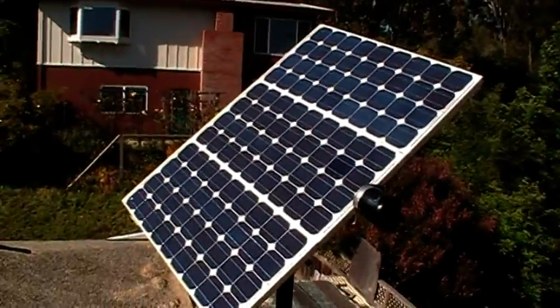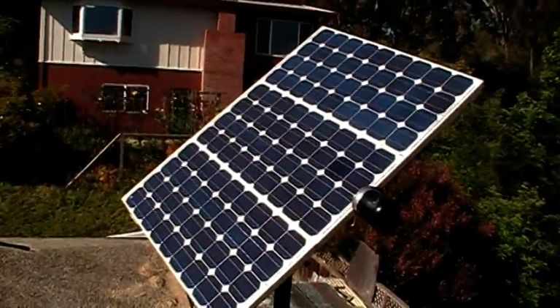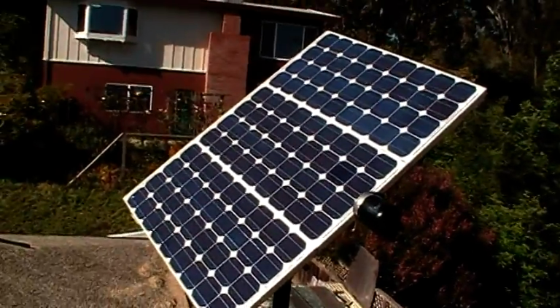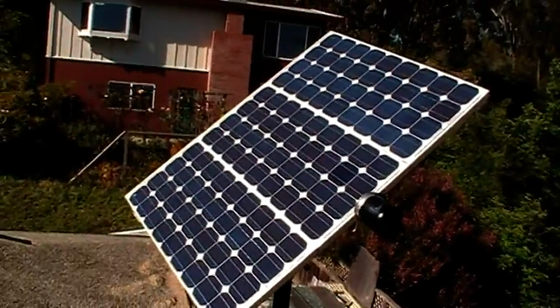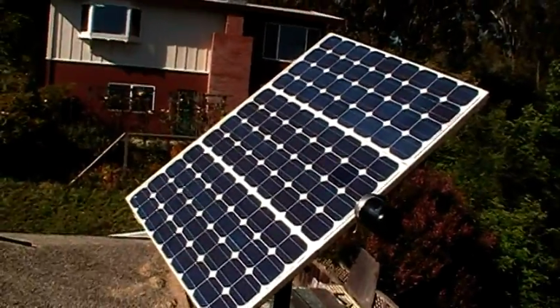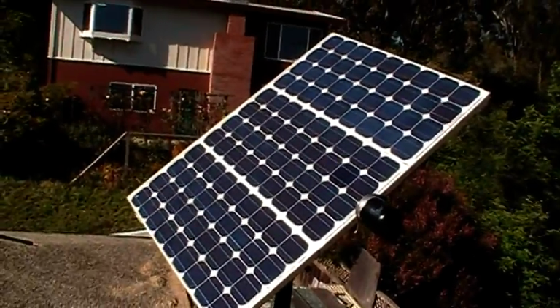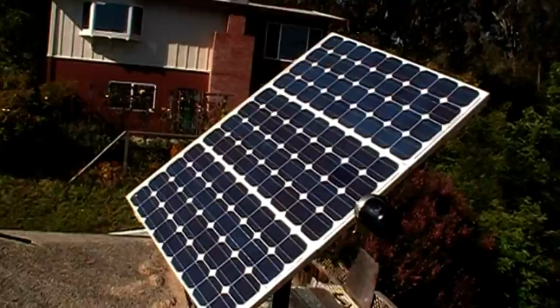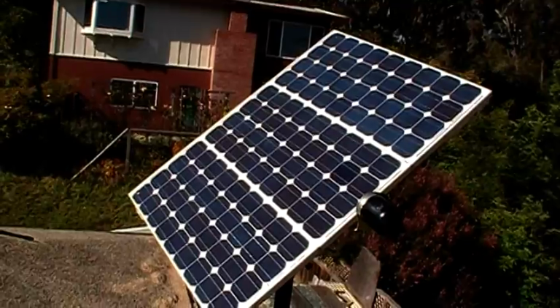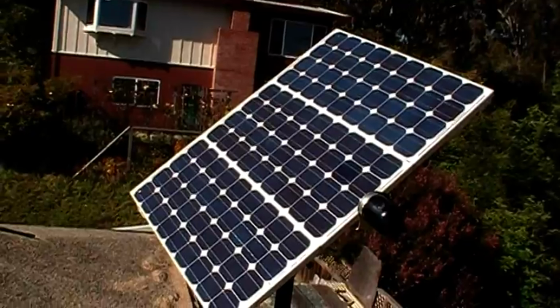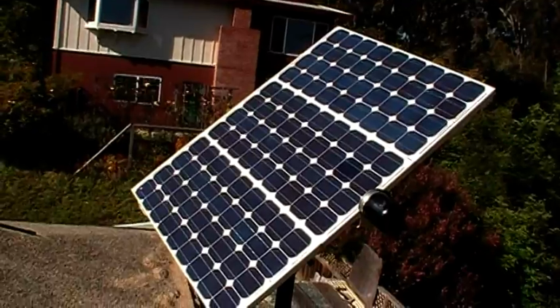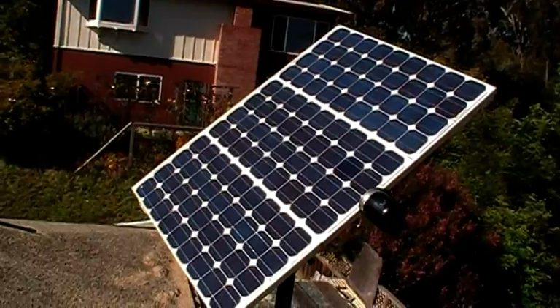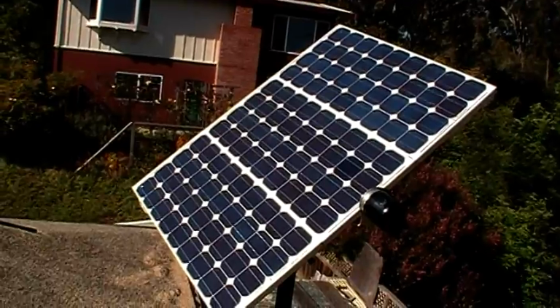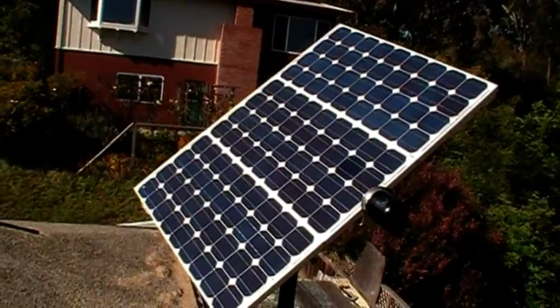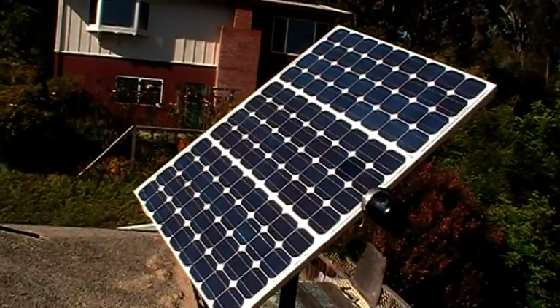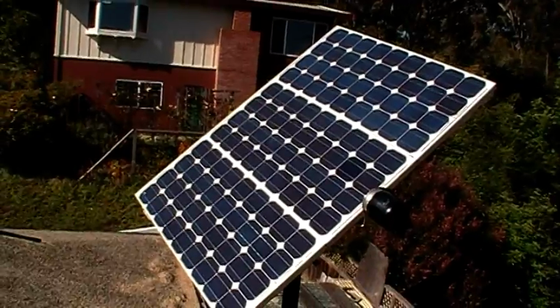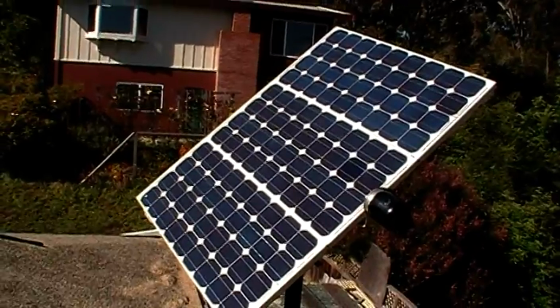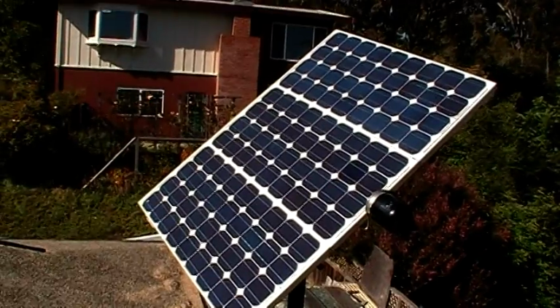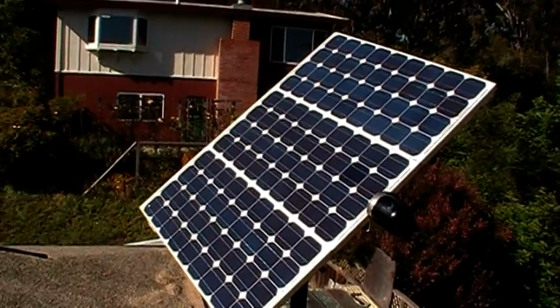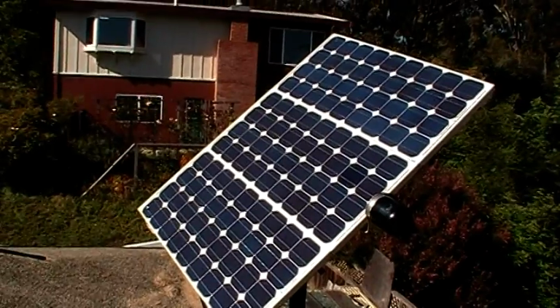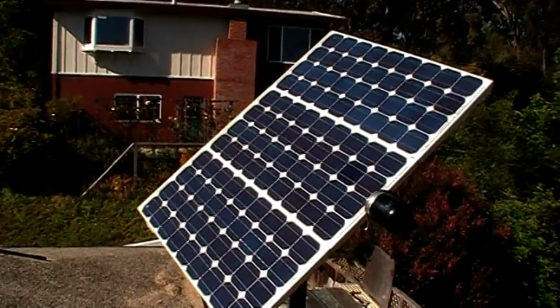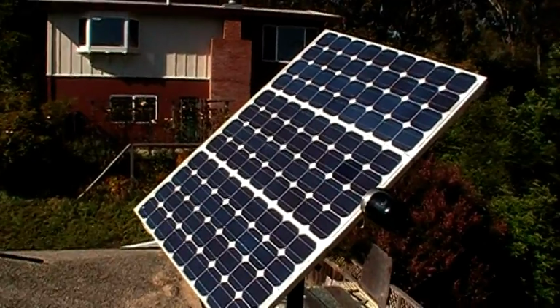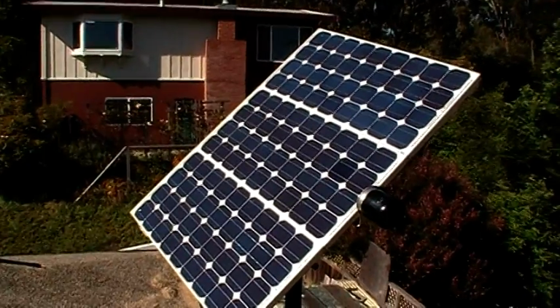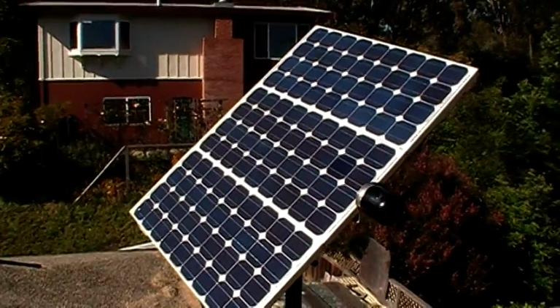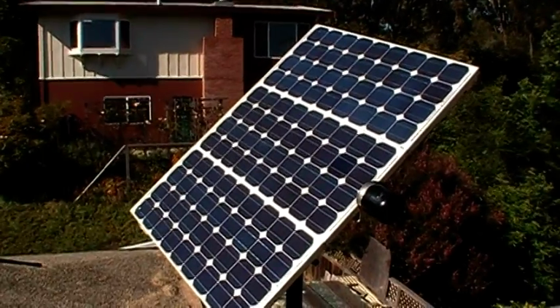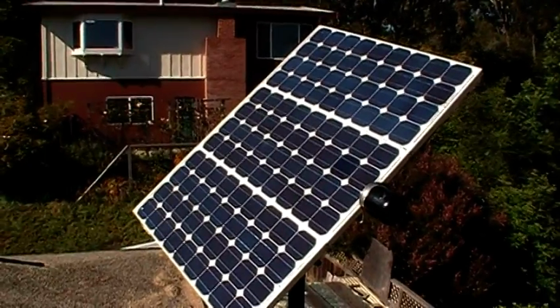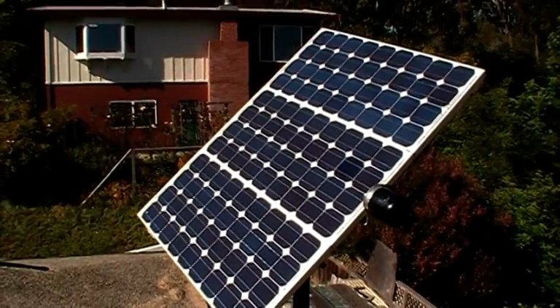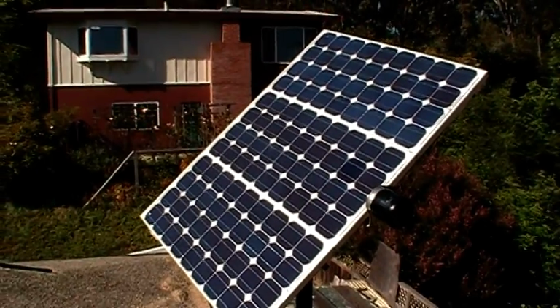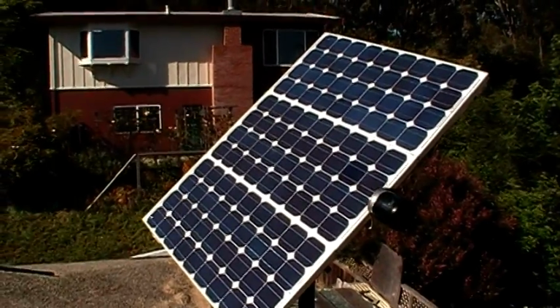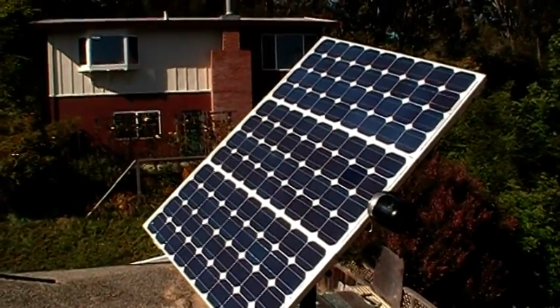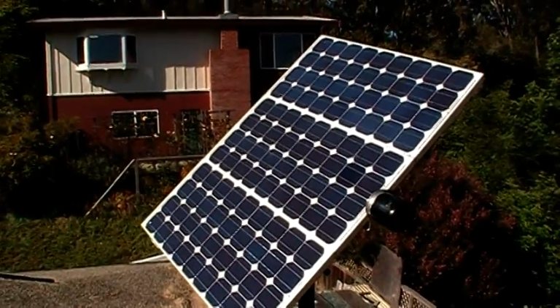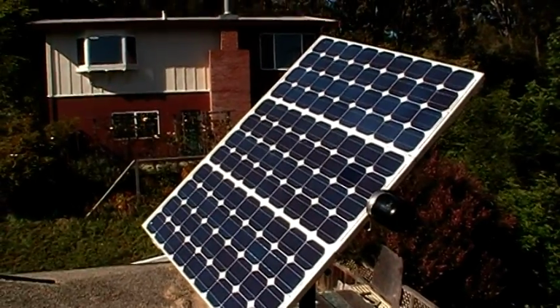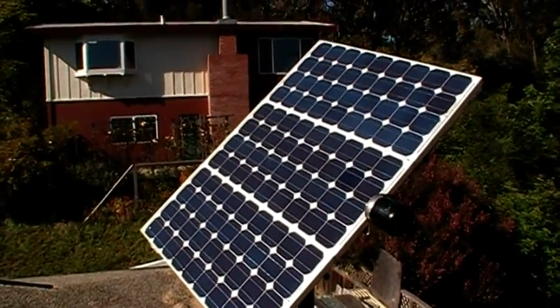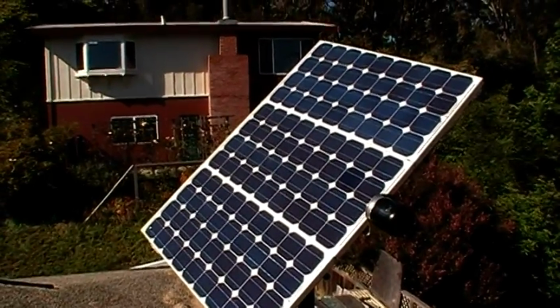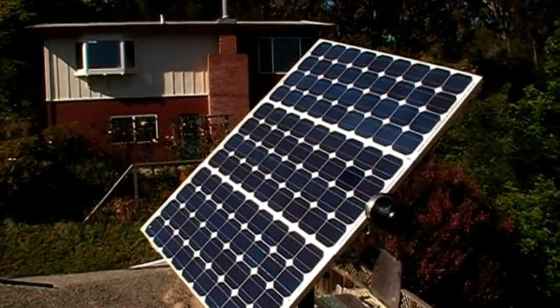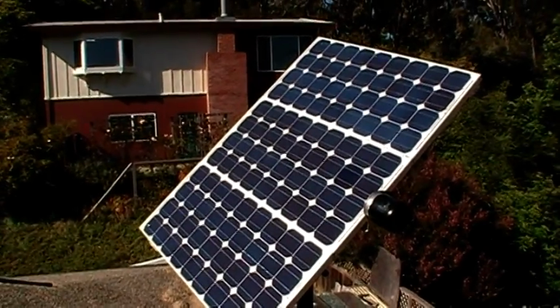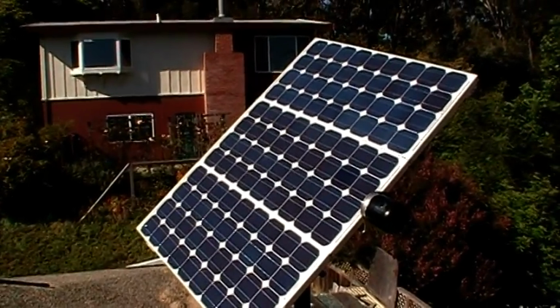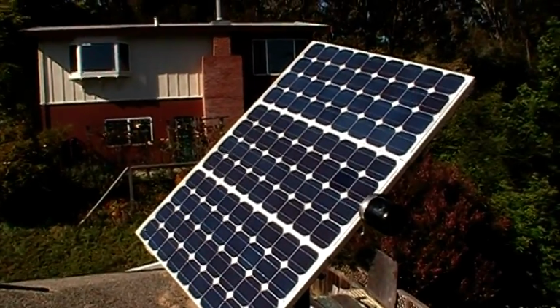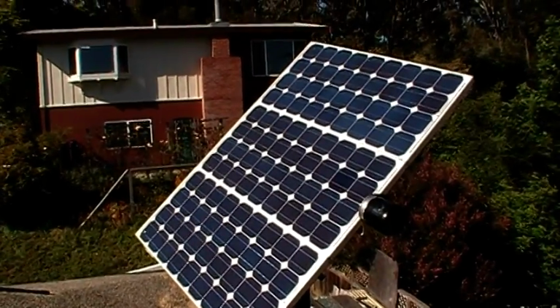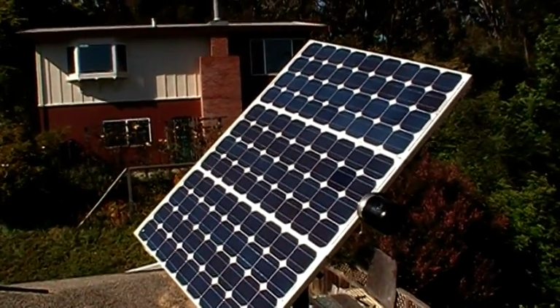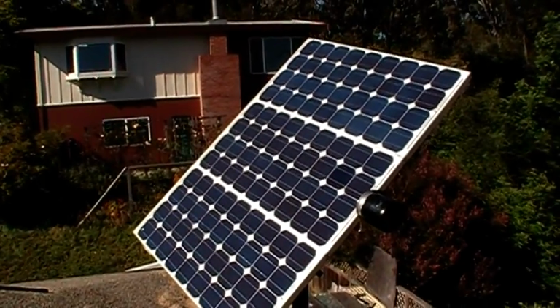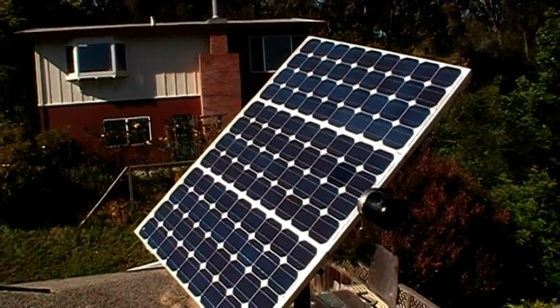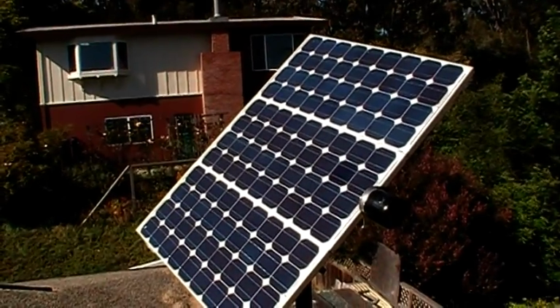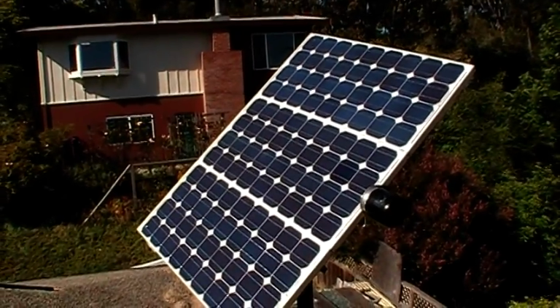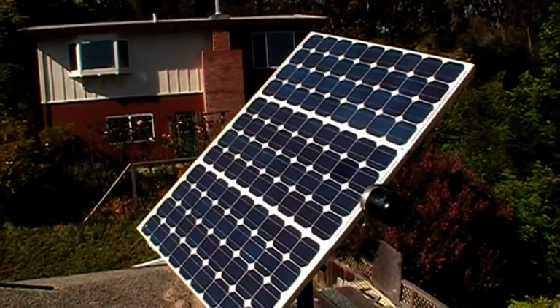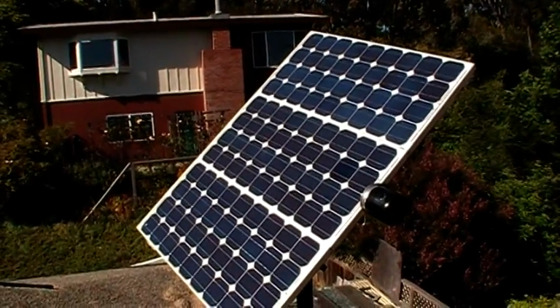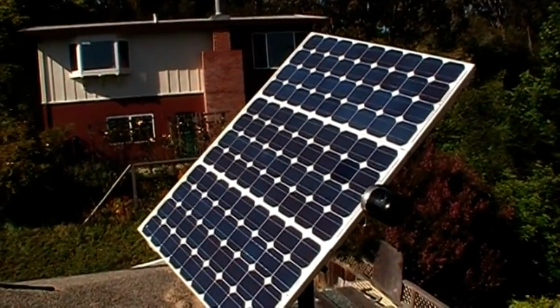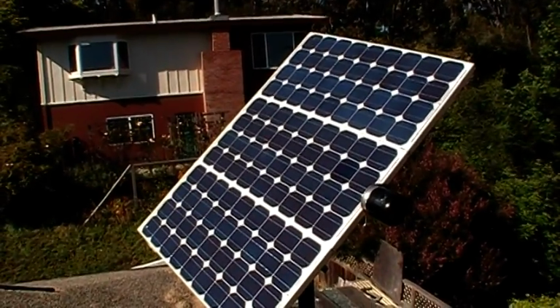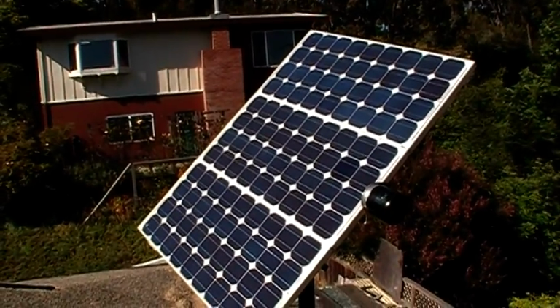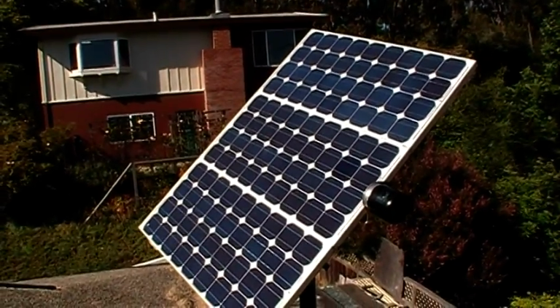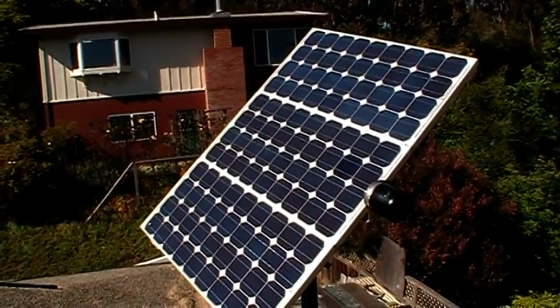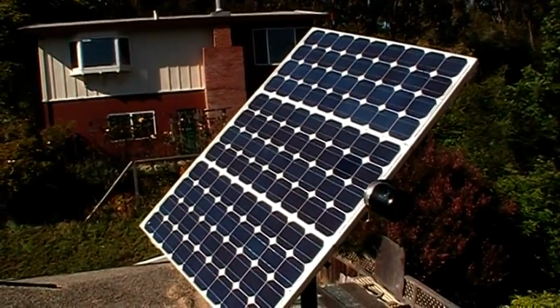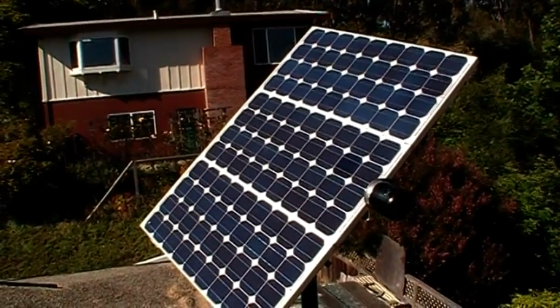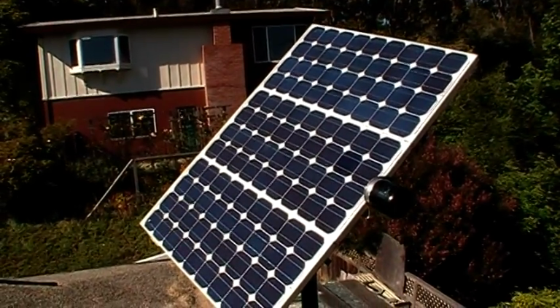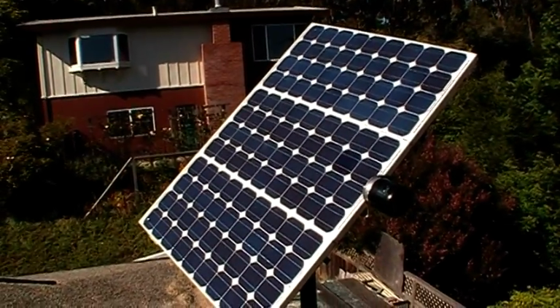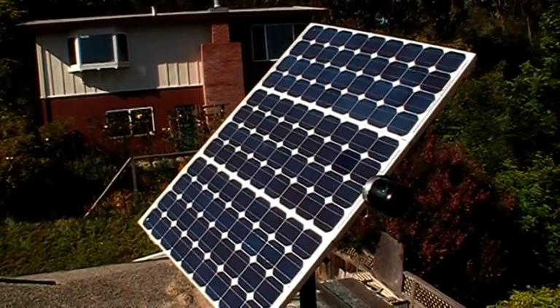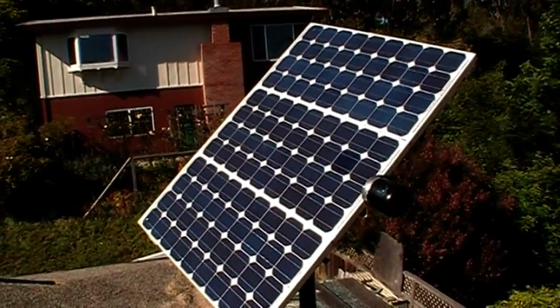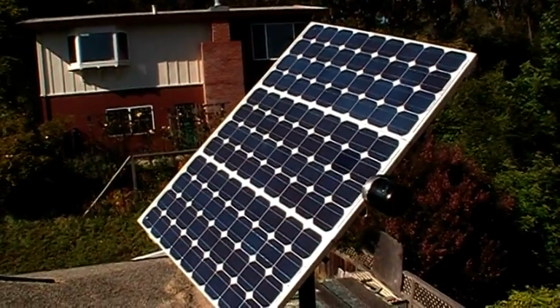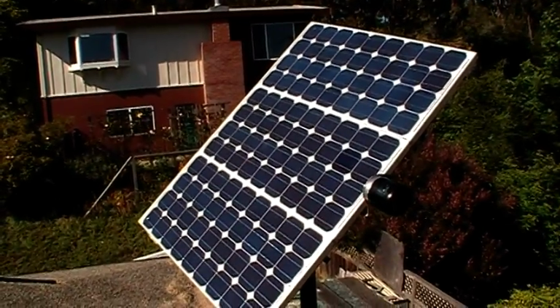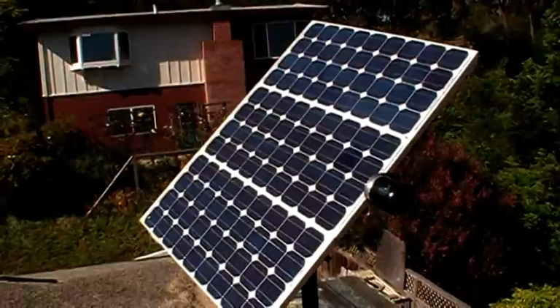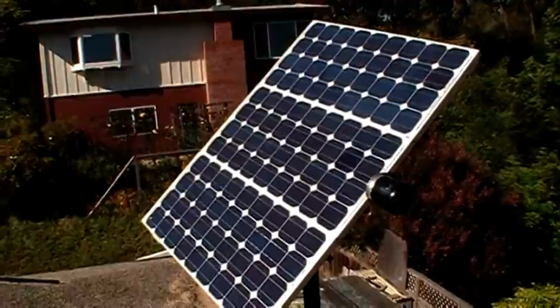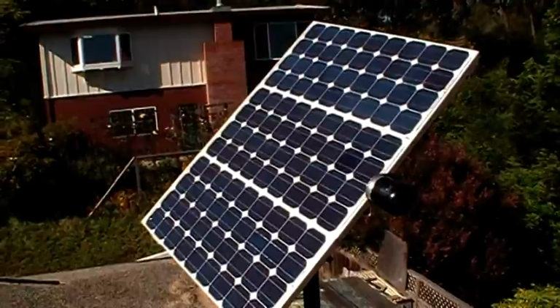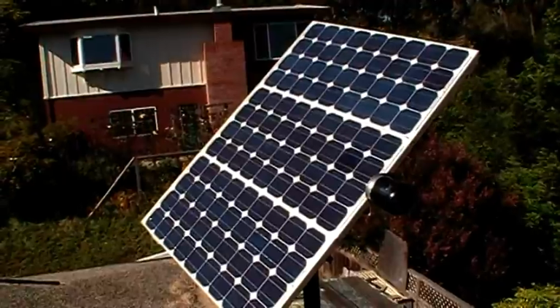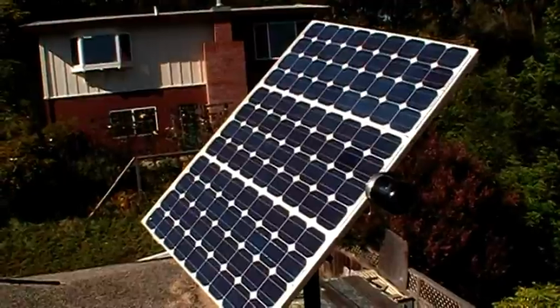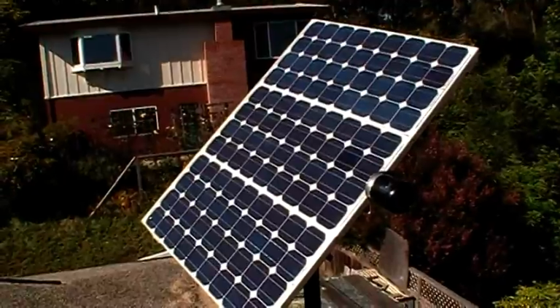Okay, there we go. Here are my panels — 385 watt panels.